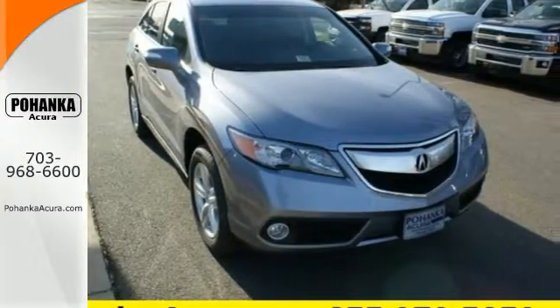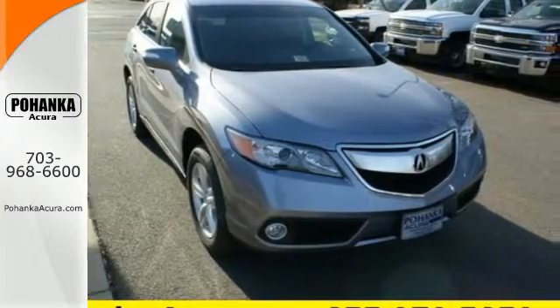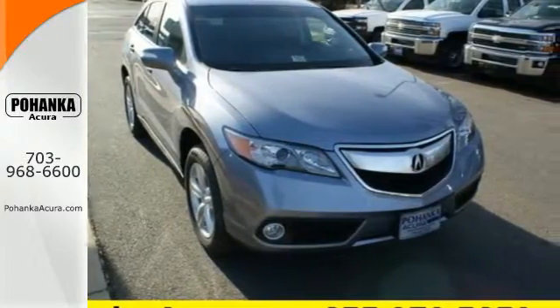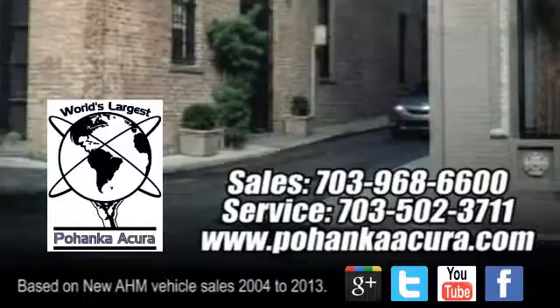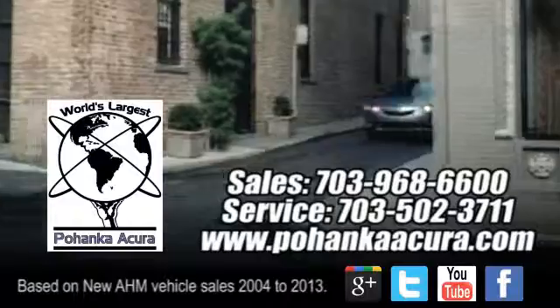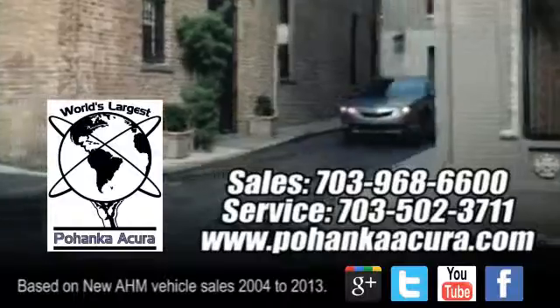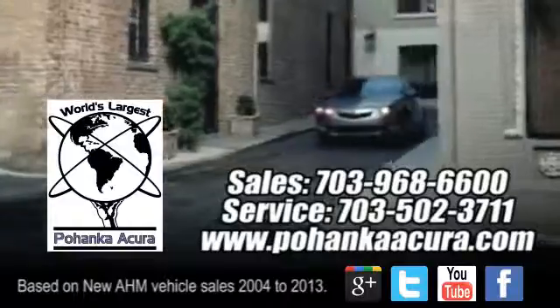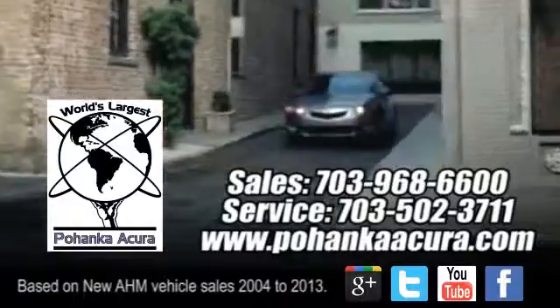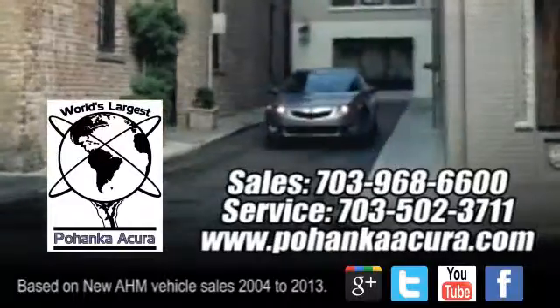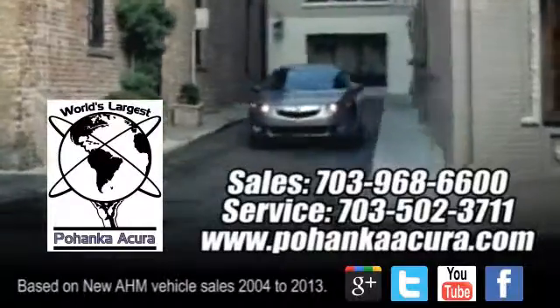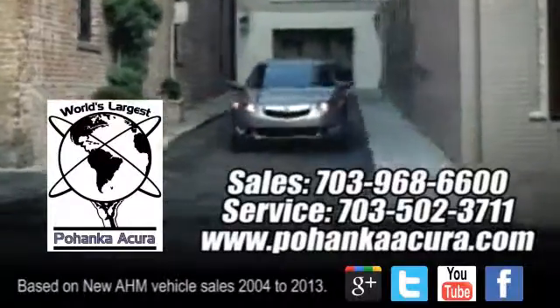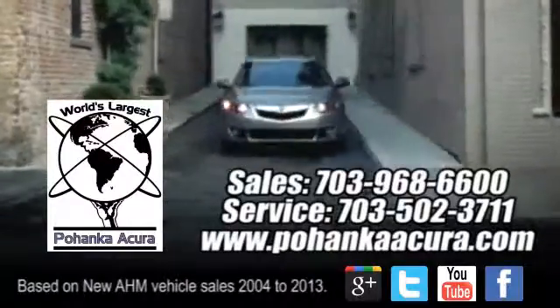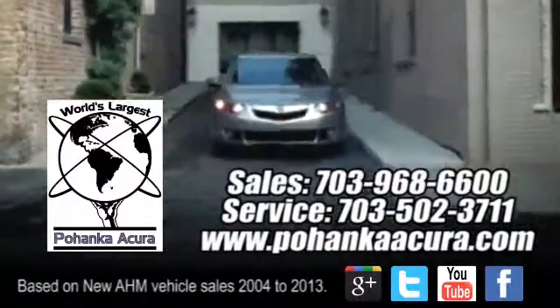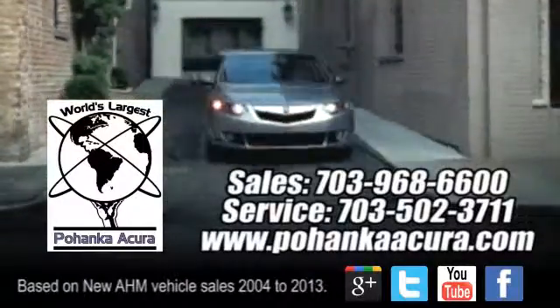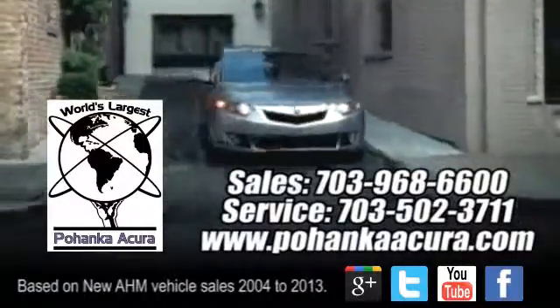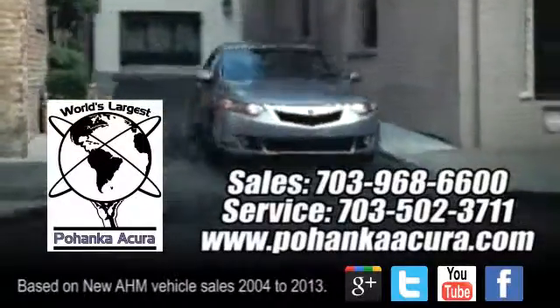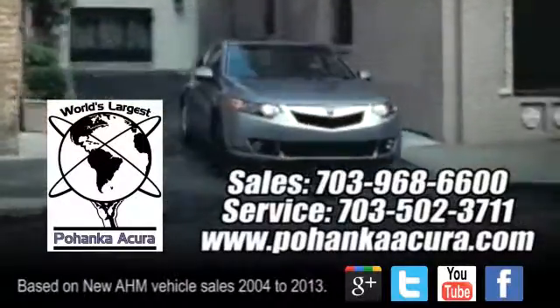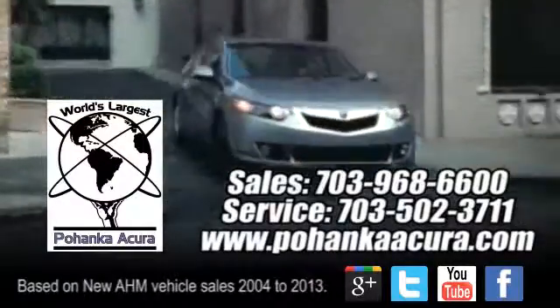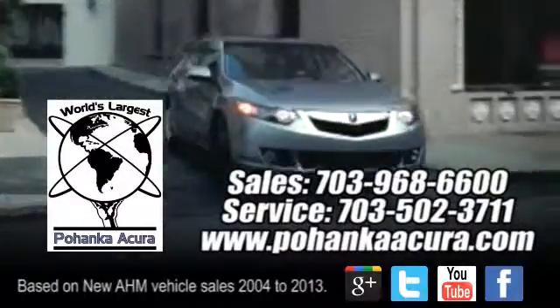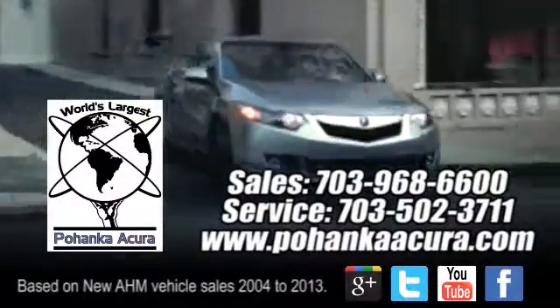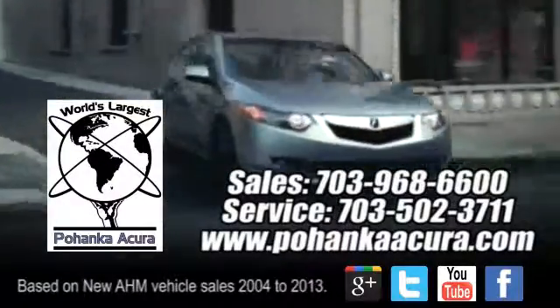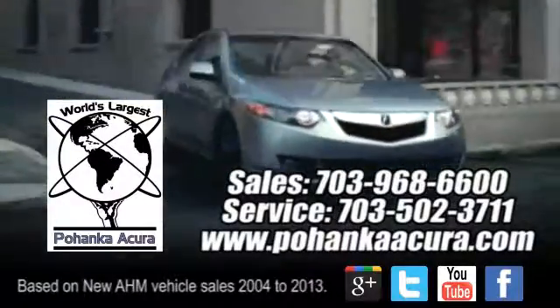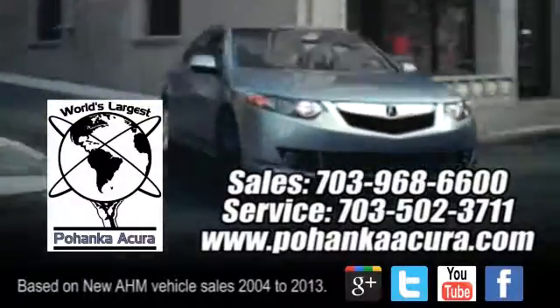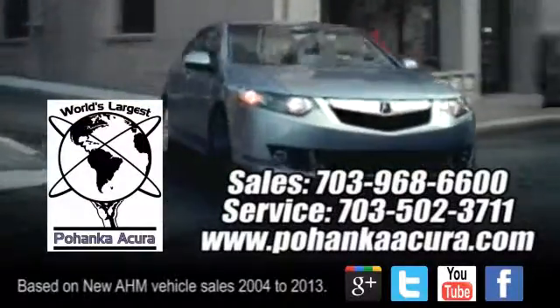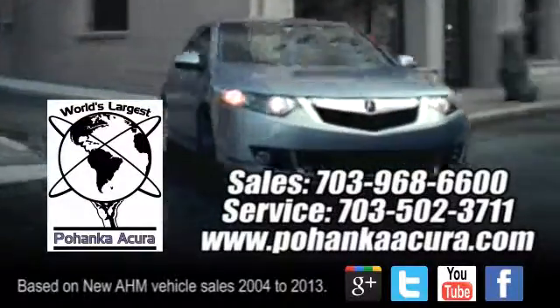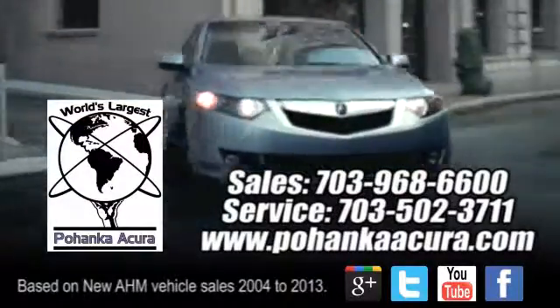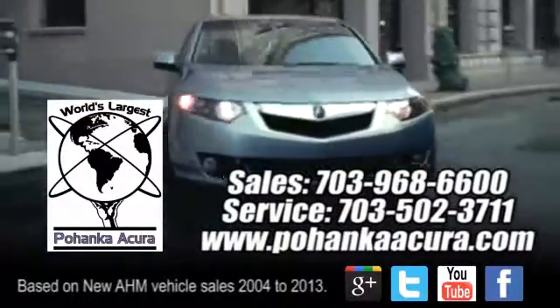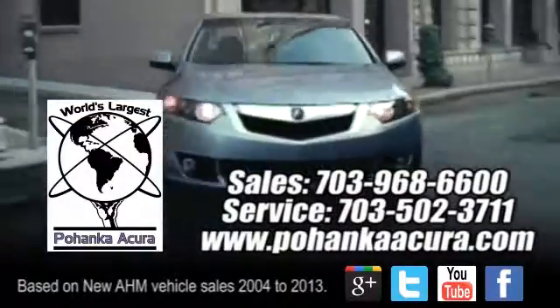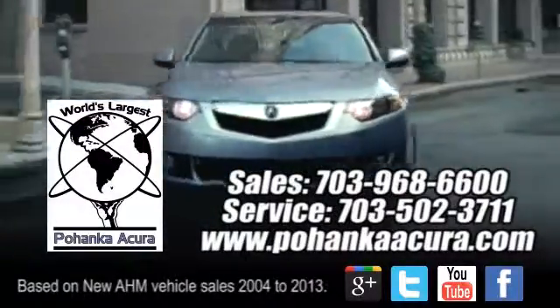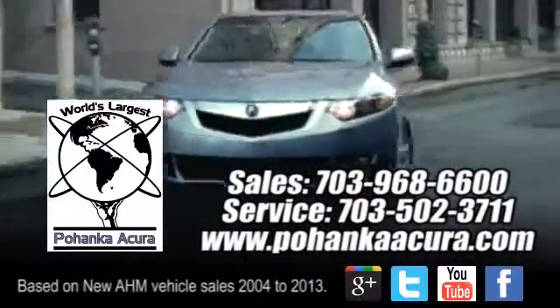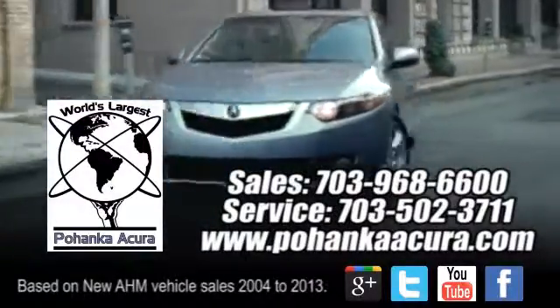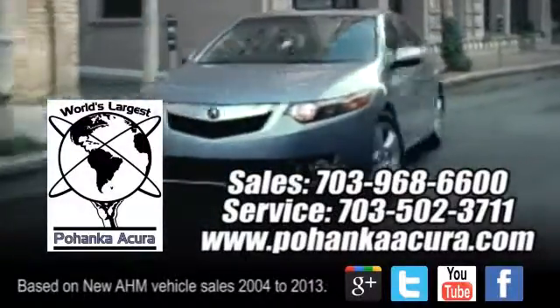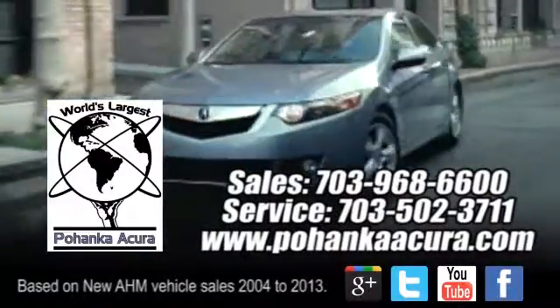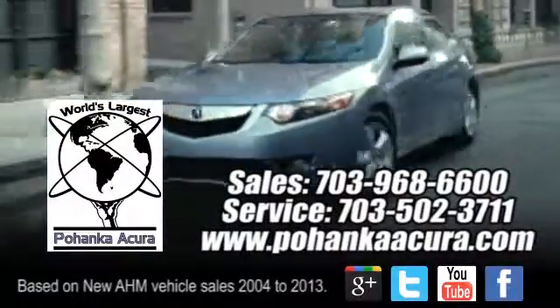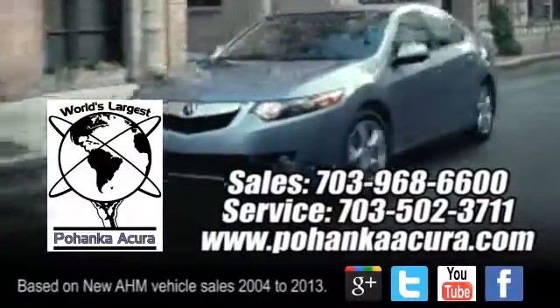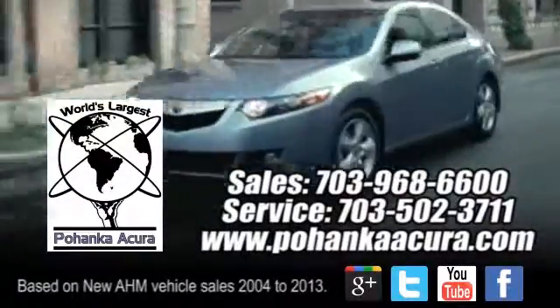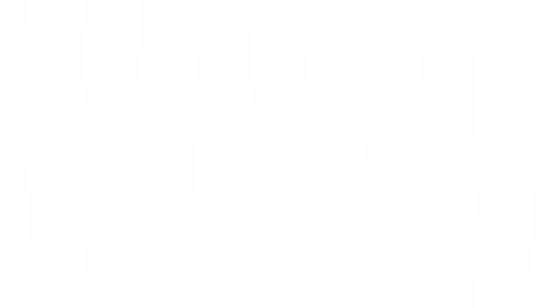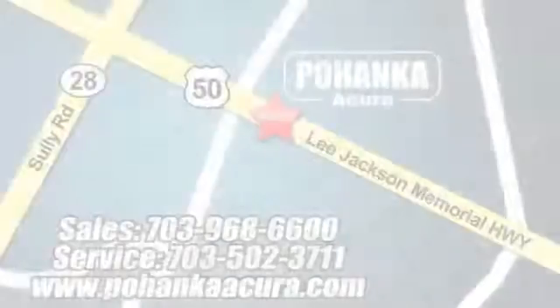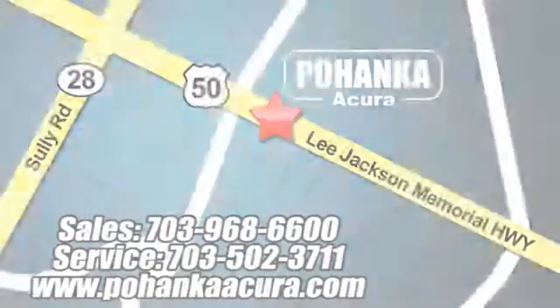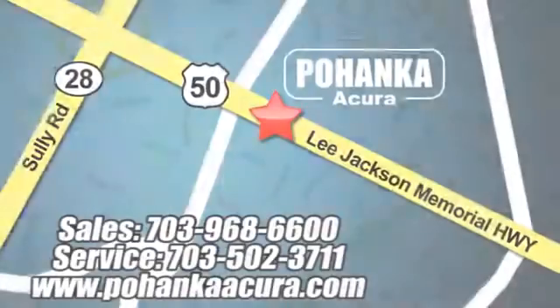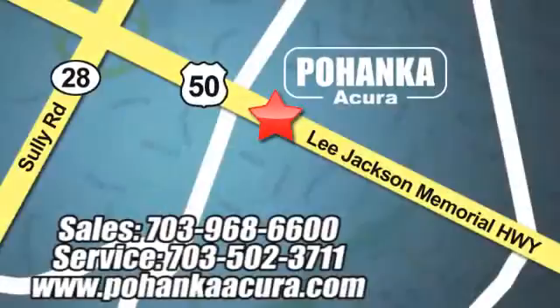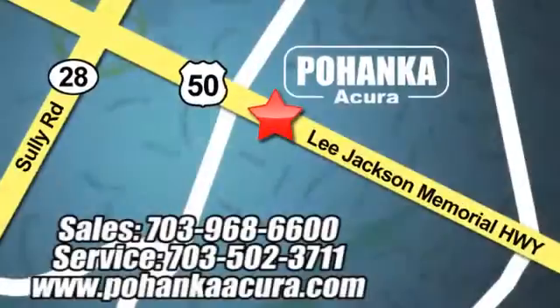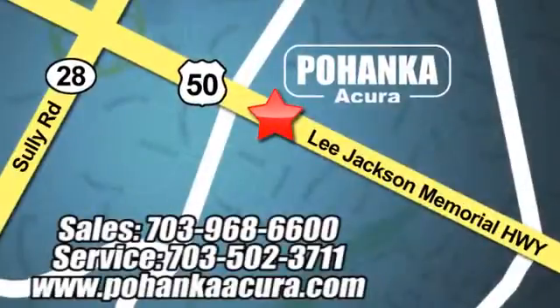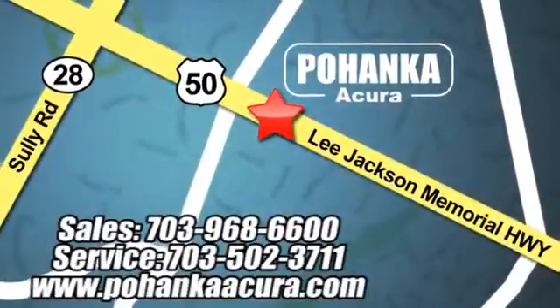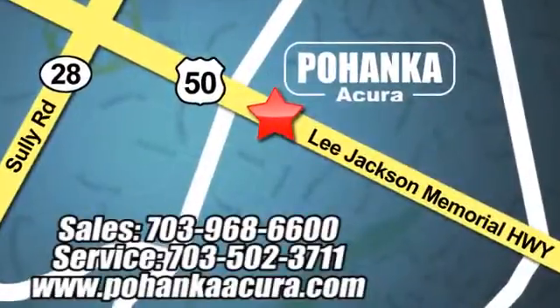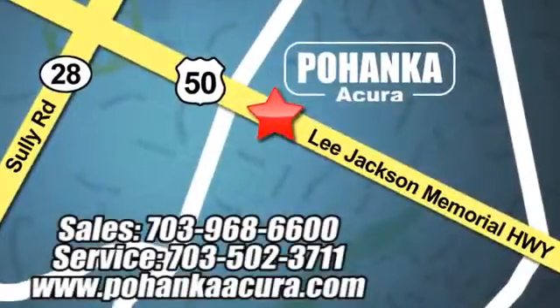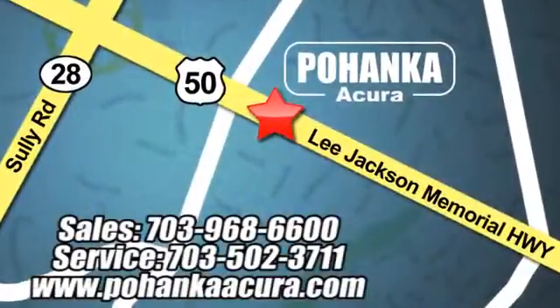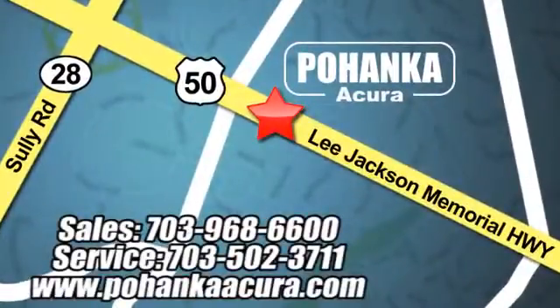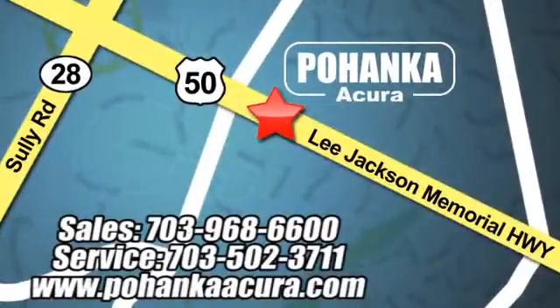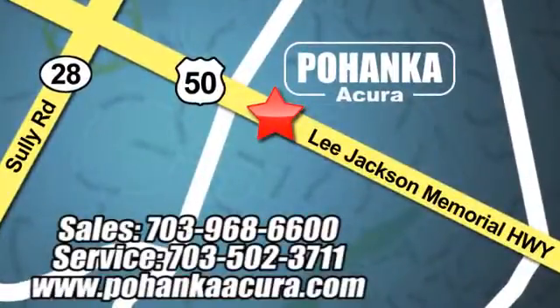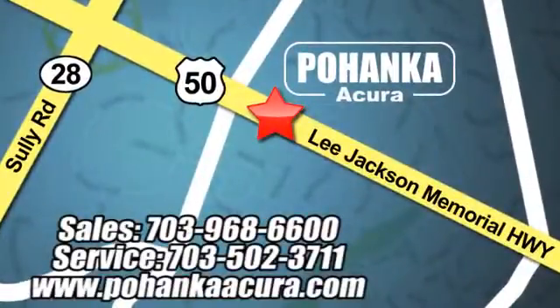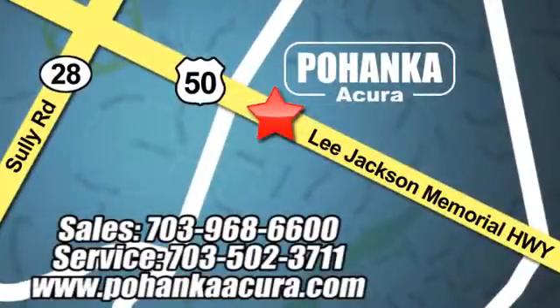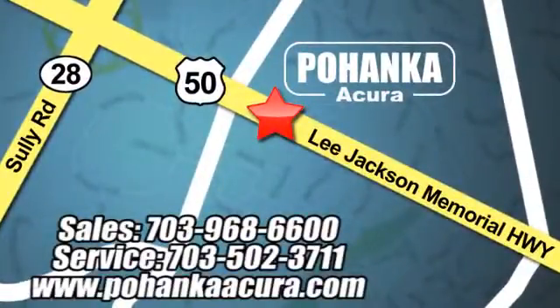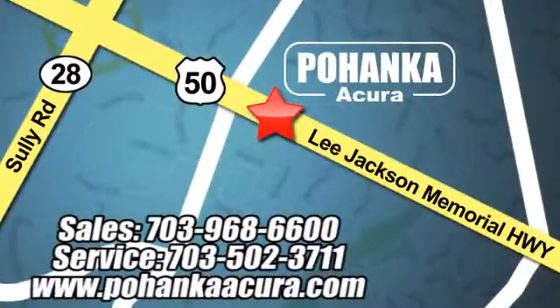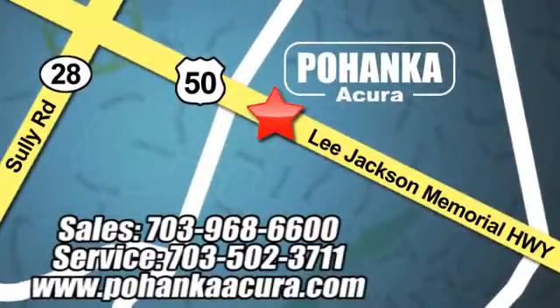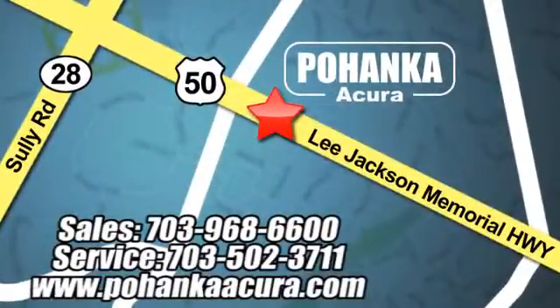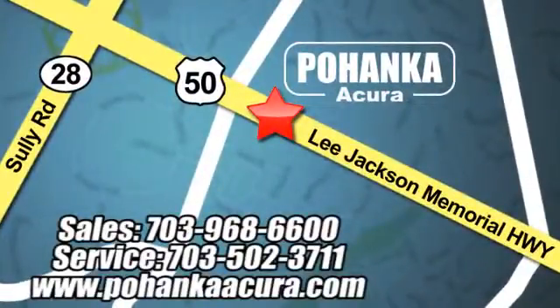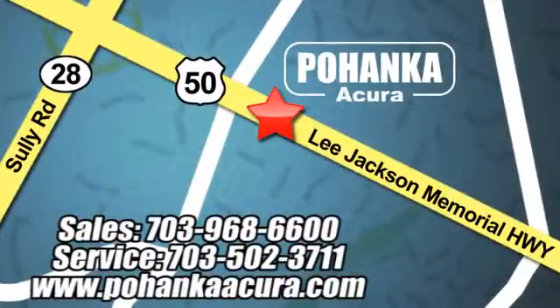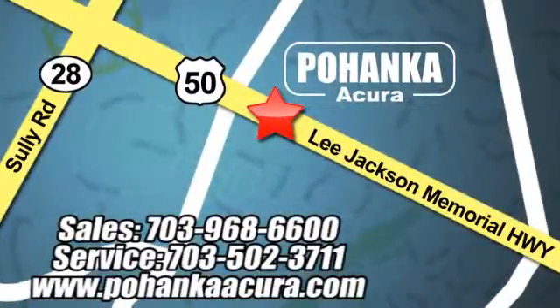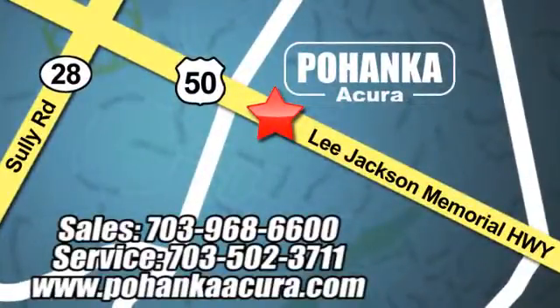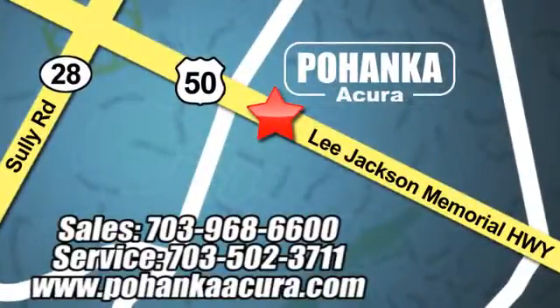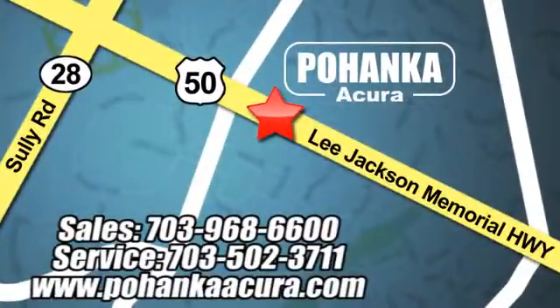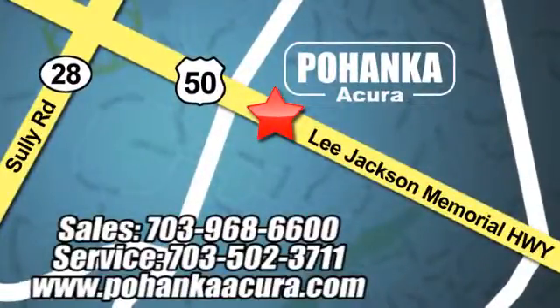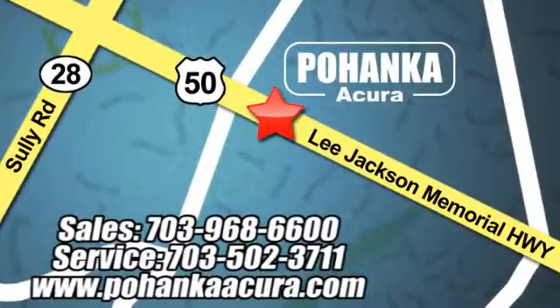Pohenka Acura is a great place to buy a car. We're conveniently located at 13911 Lee Jackson Memorial Highway, Route 50 in Chantilly.